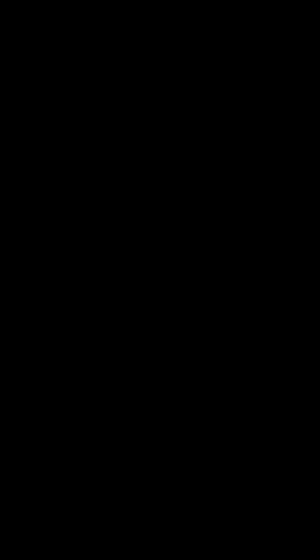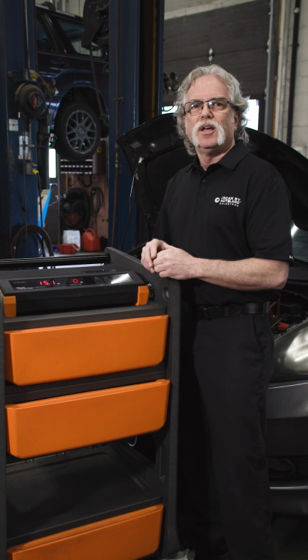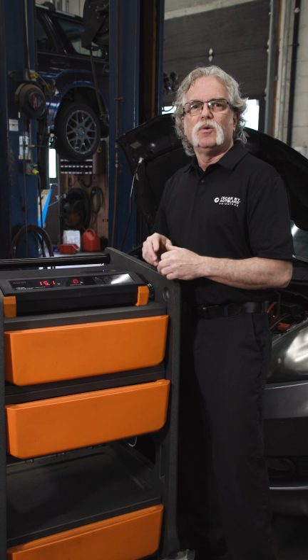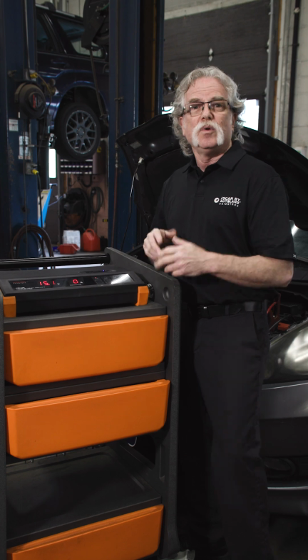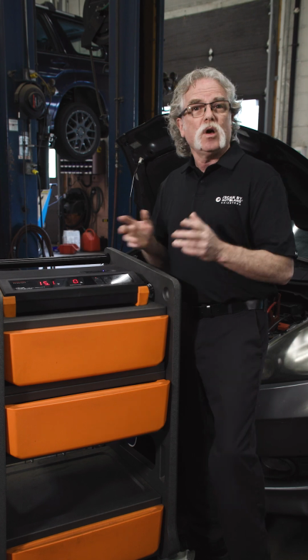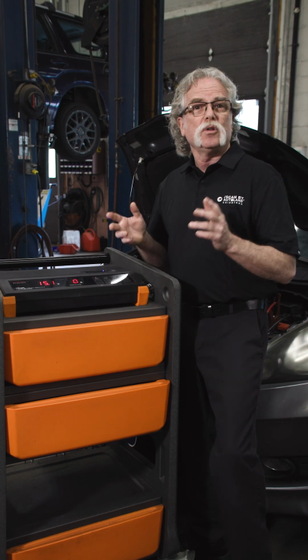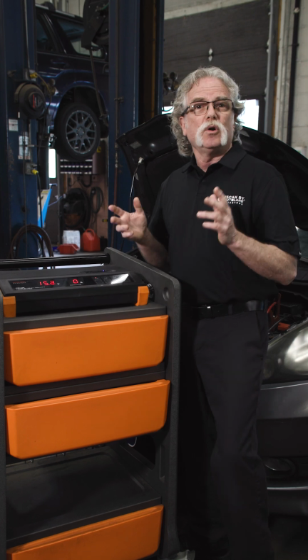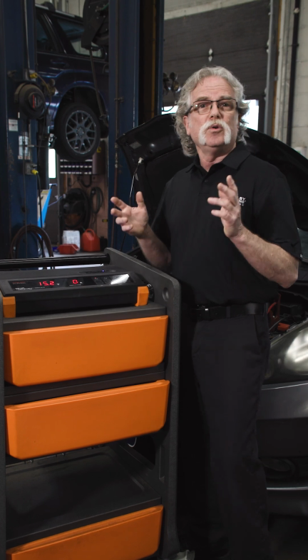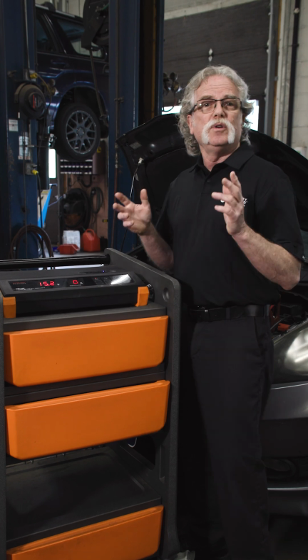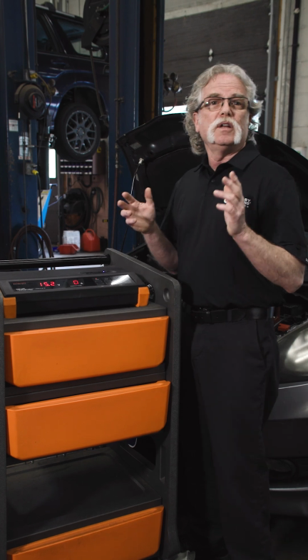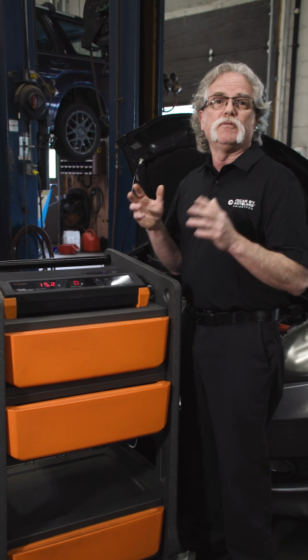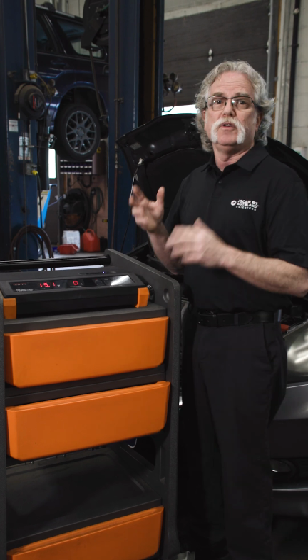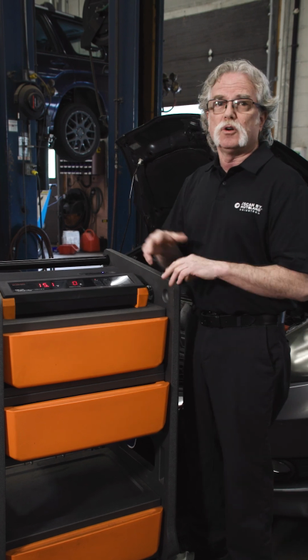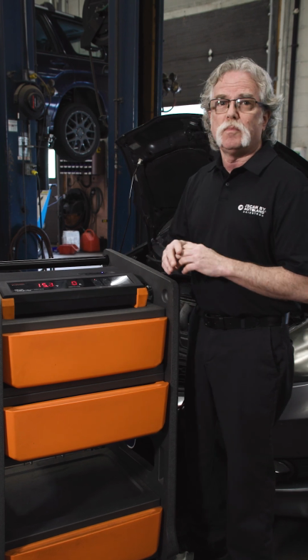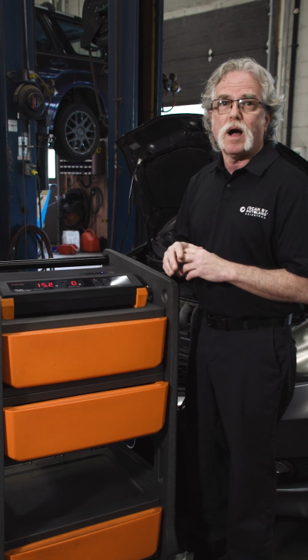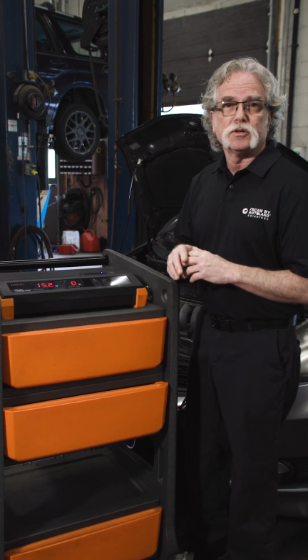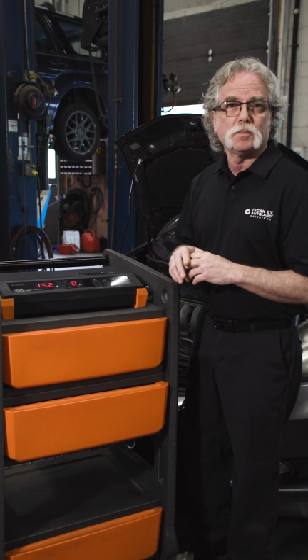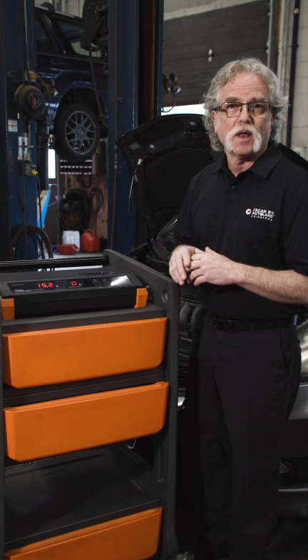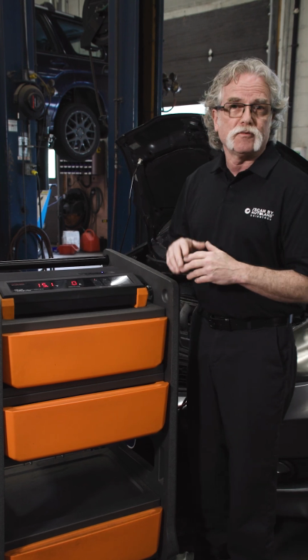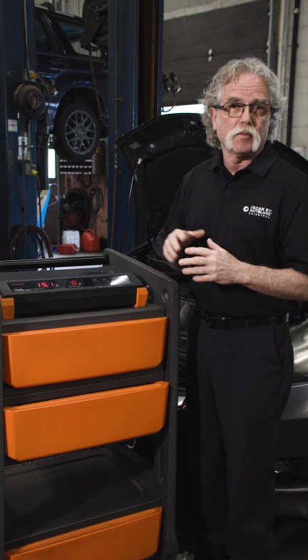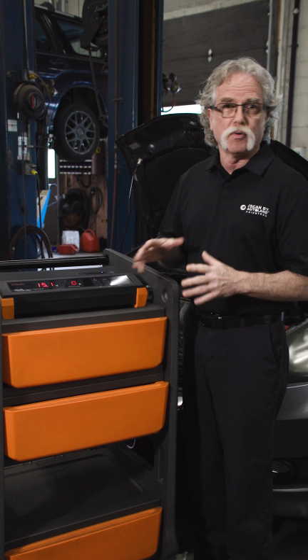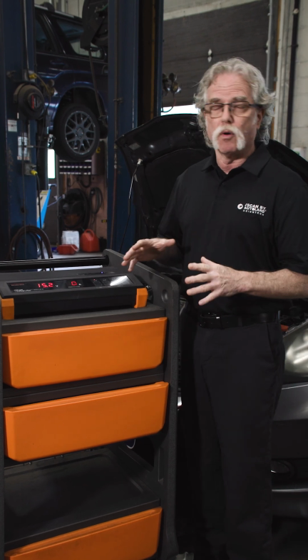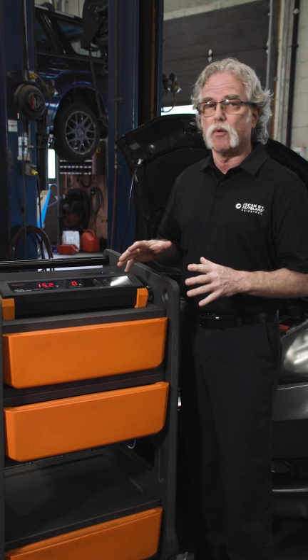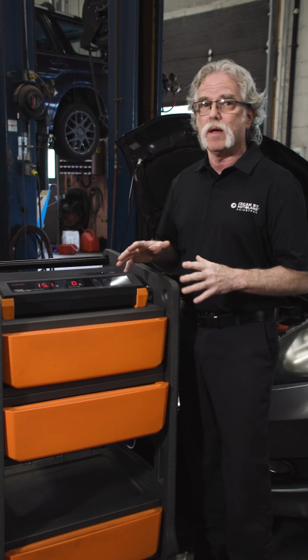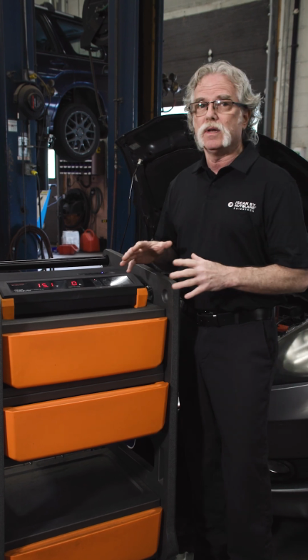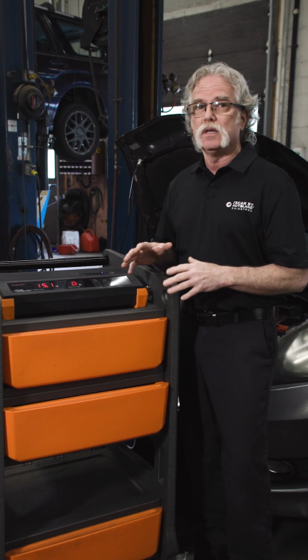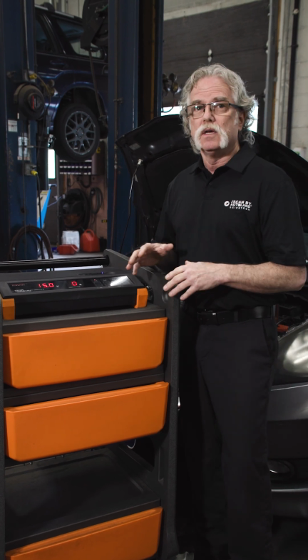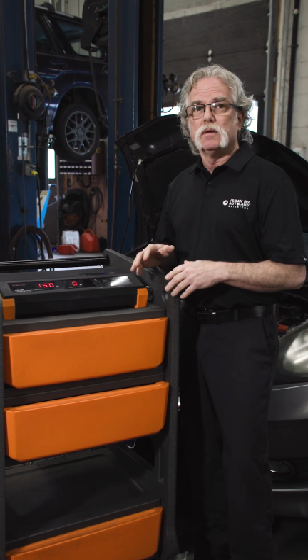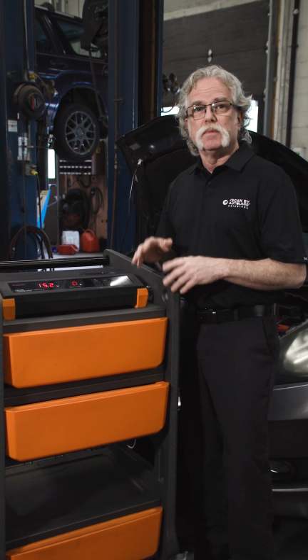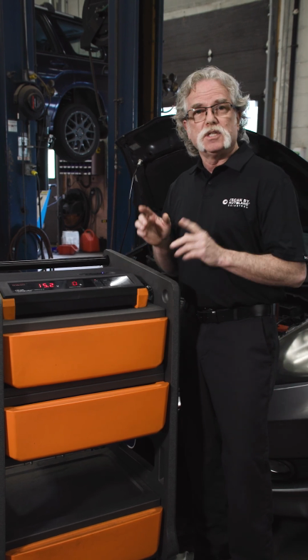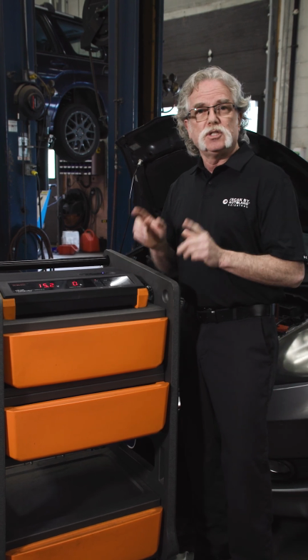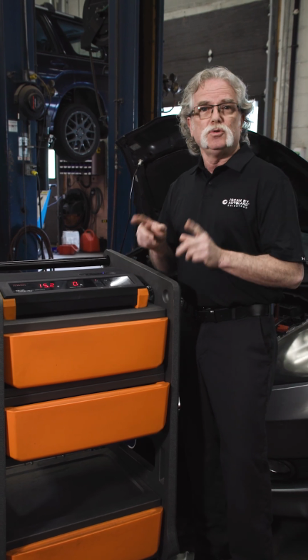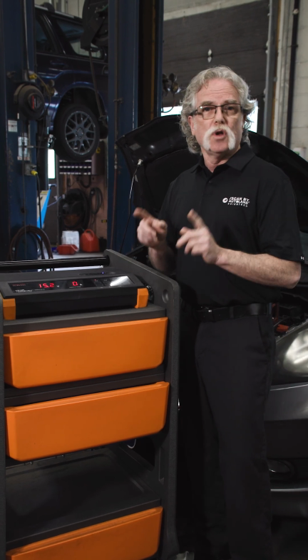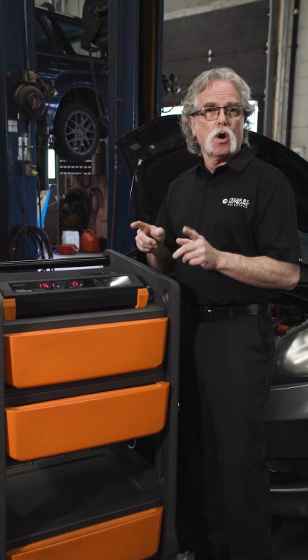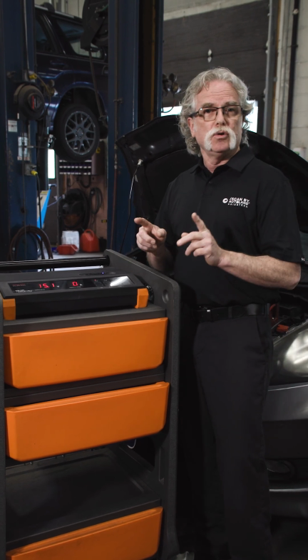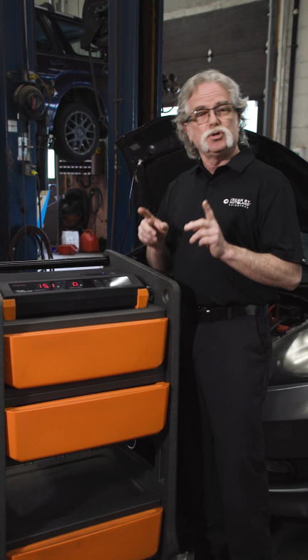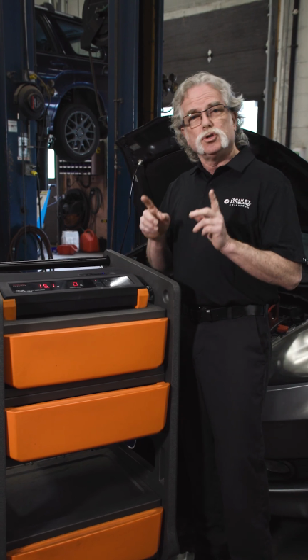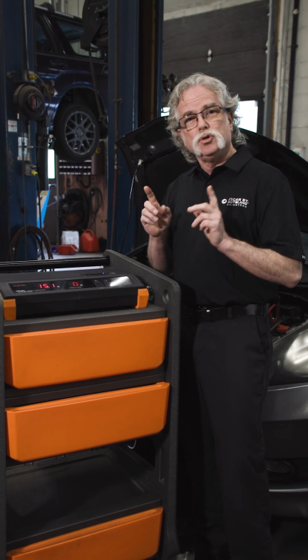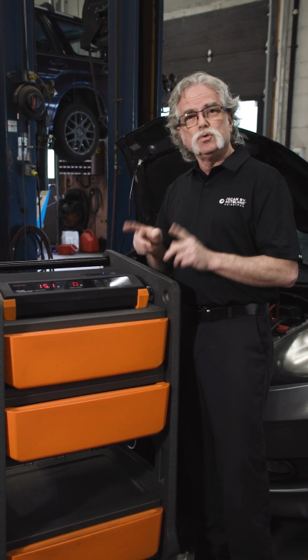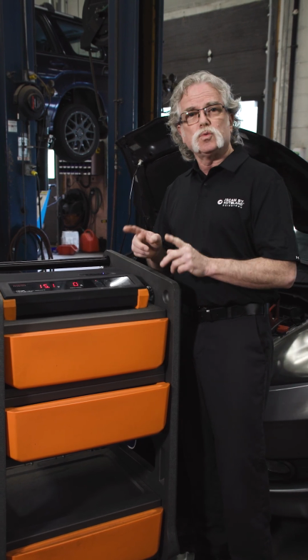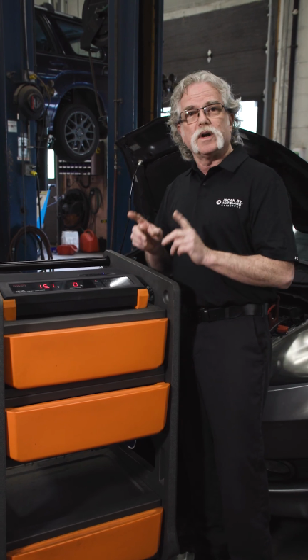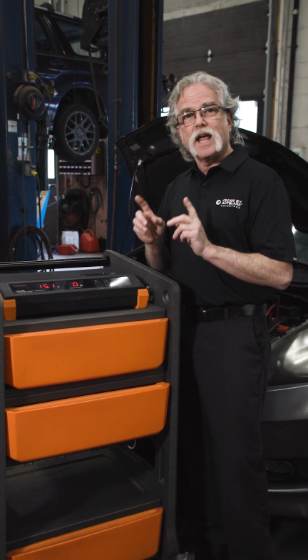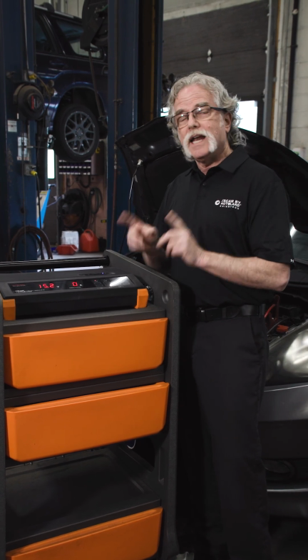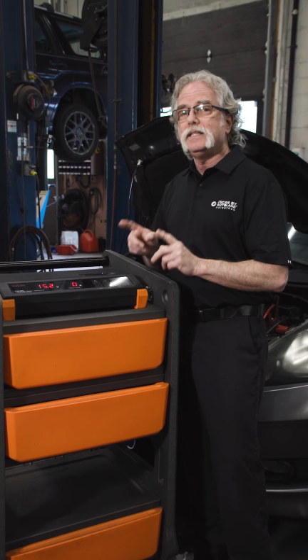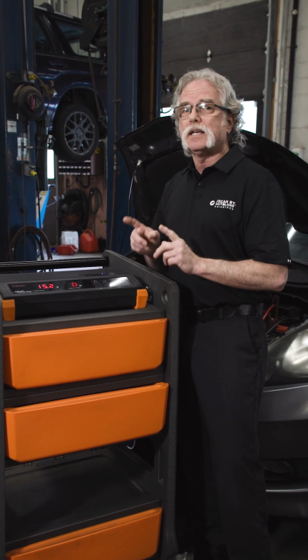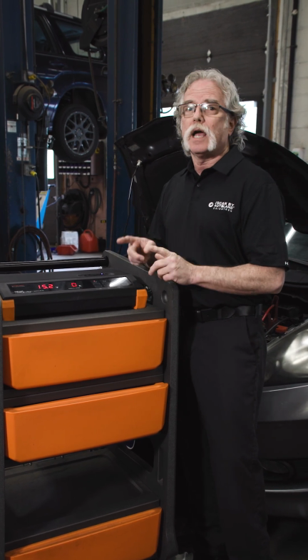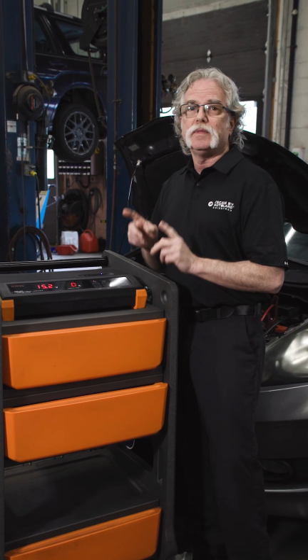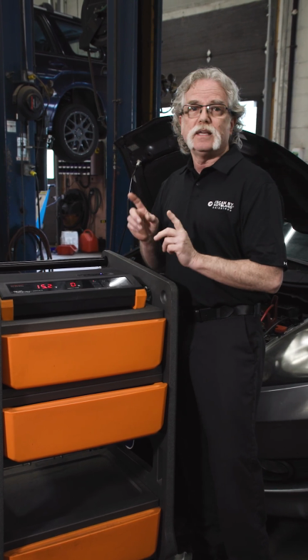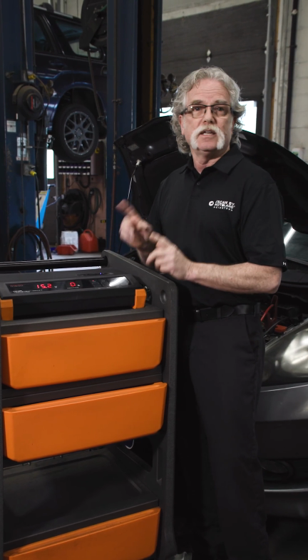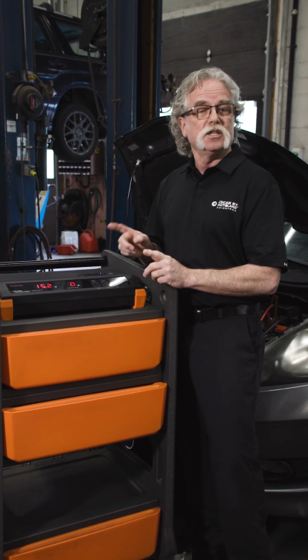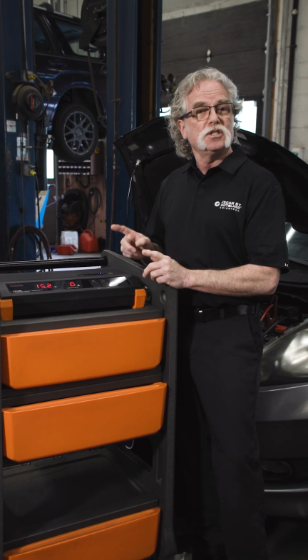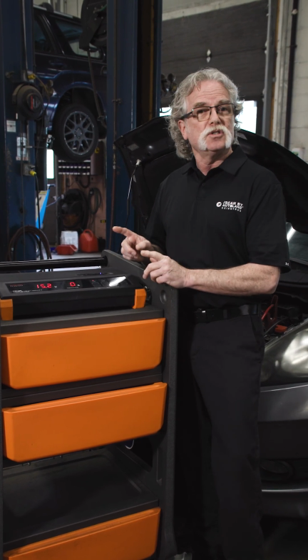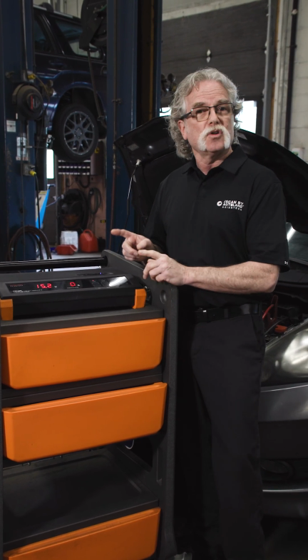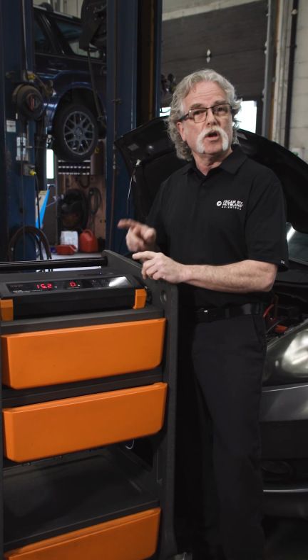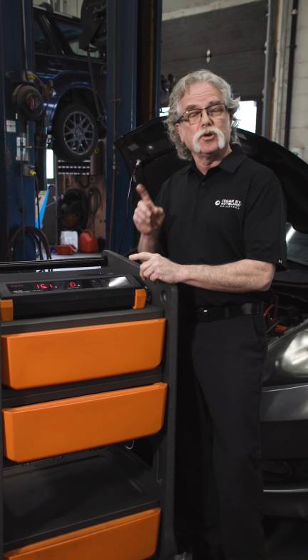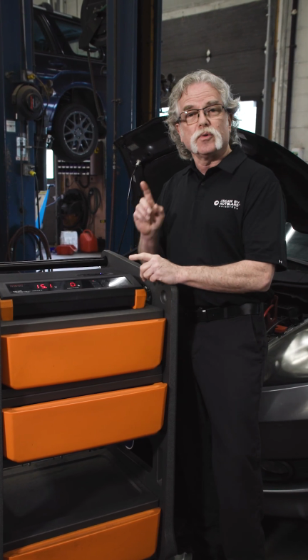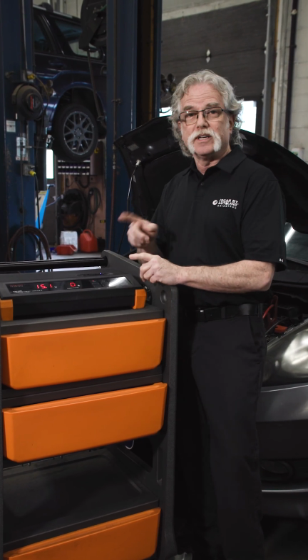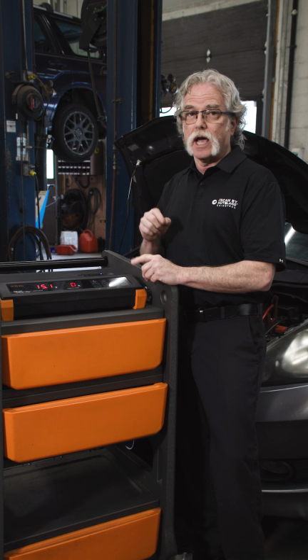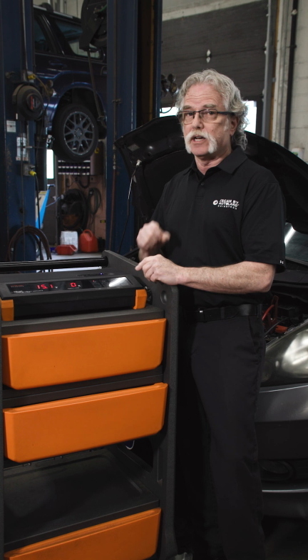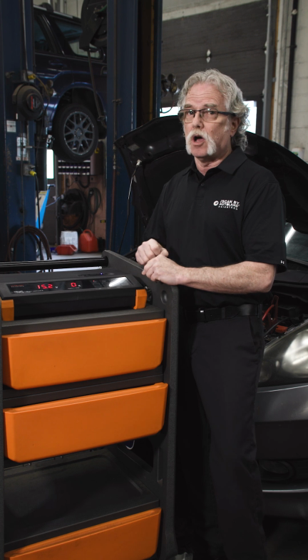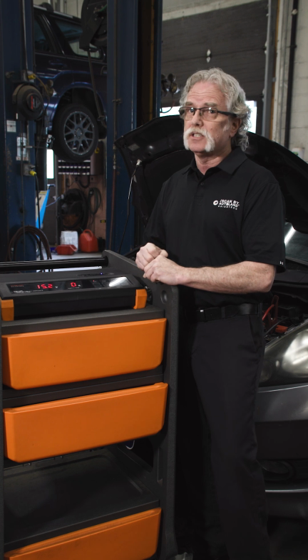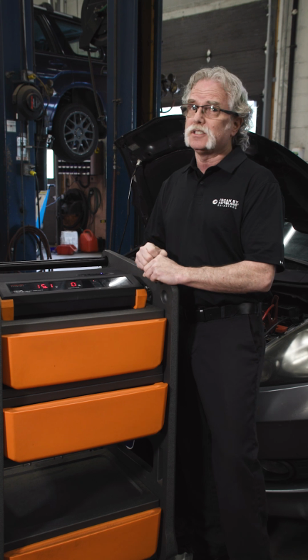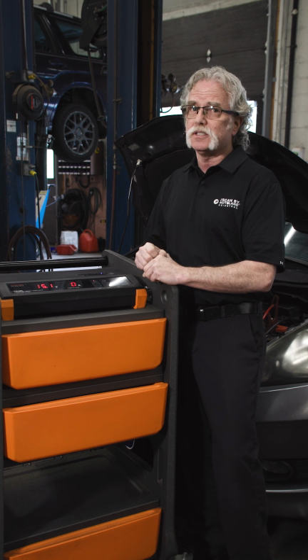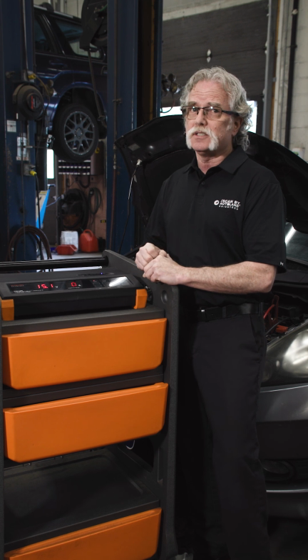We all know you need a vehicle power supply for programming, but did you know you should use one anytime the ignition is on during diagnostics?